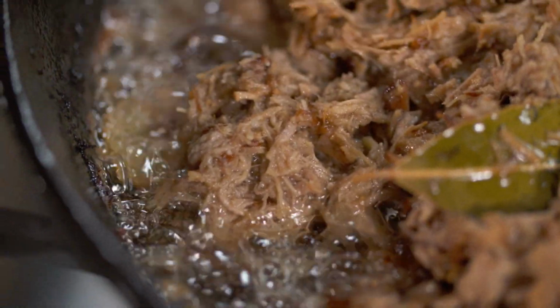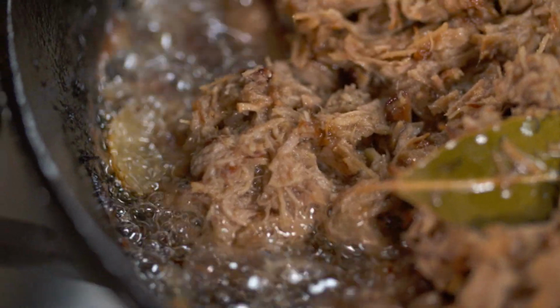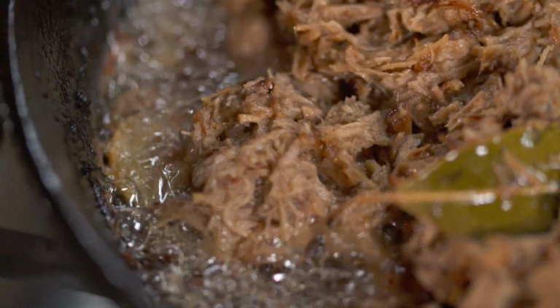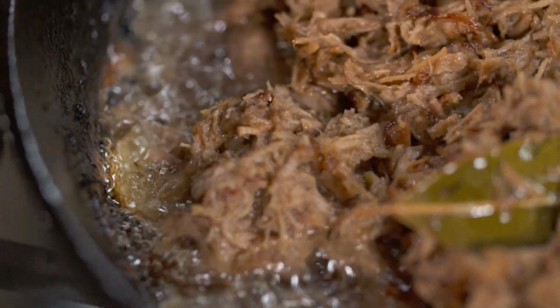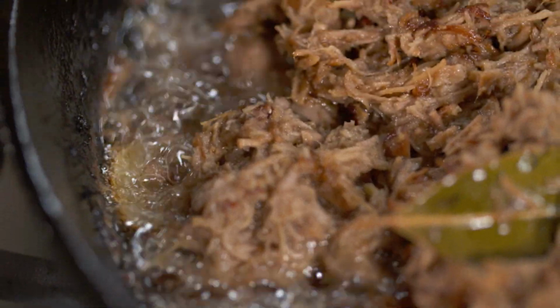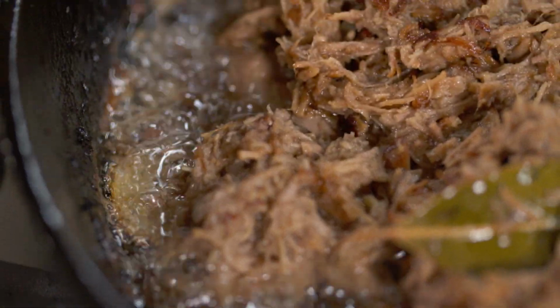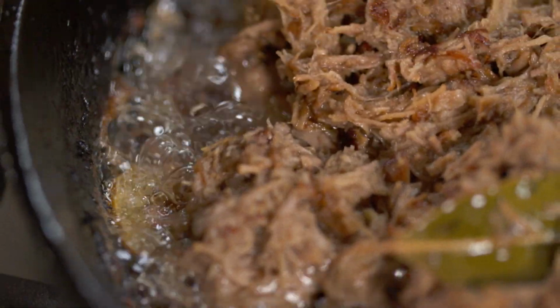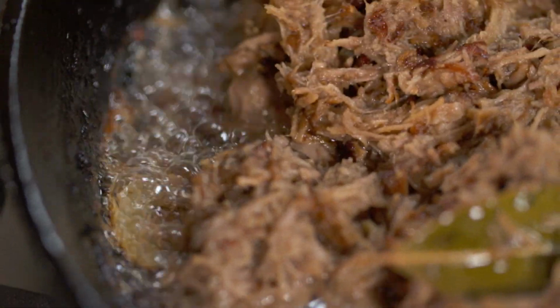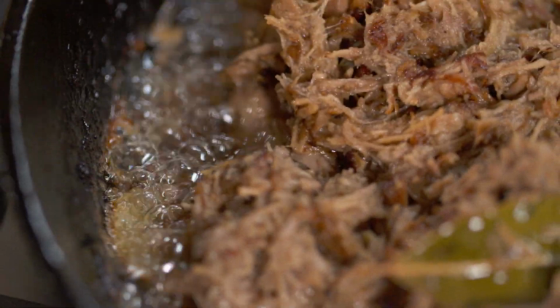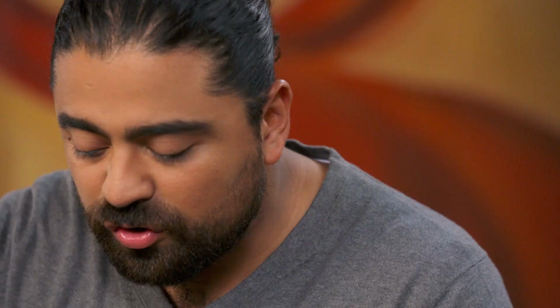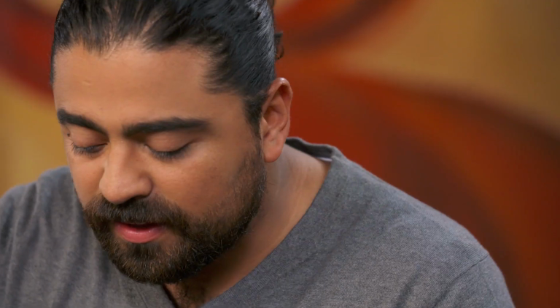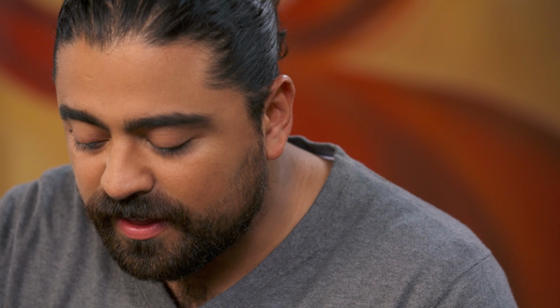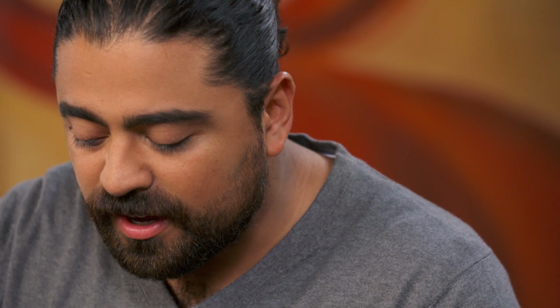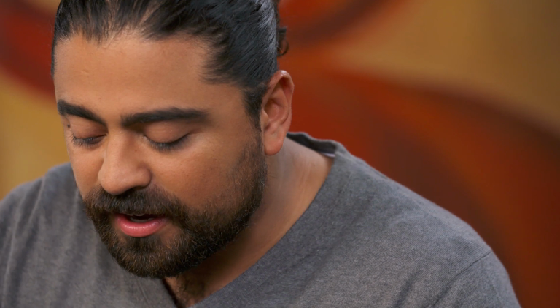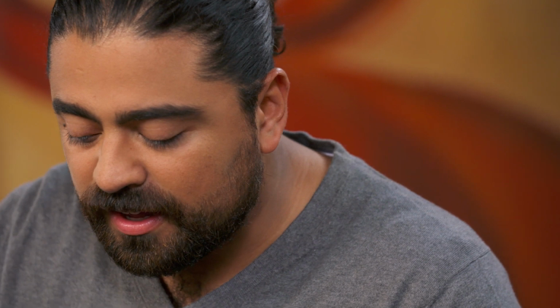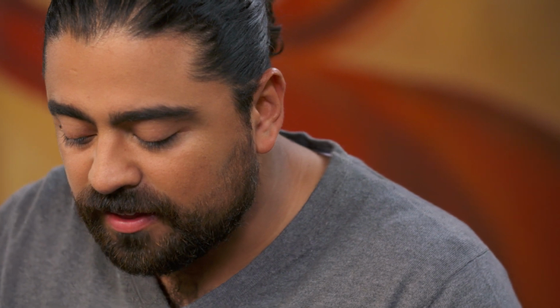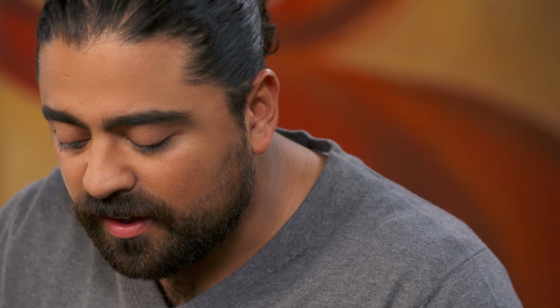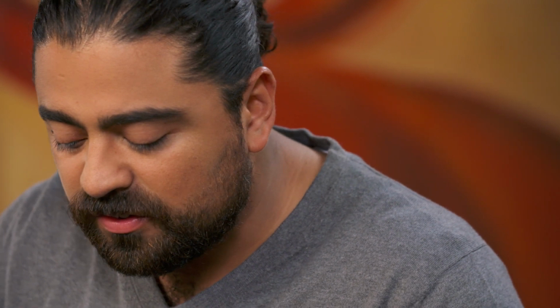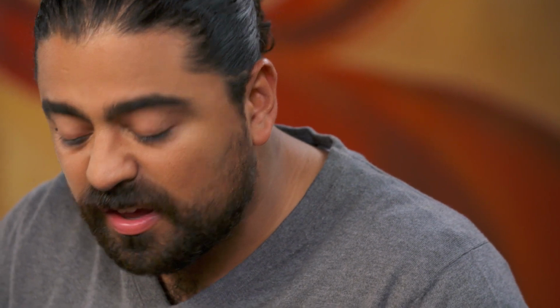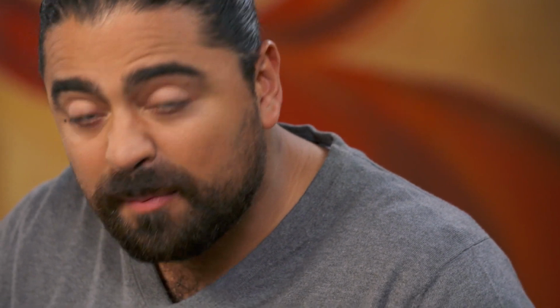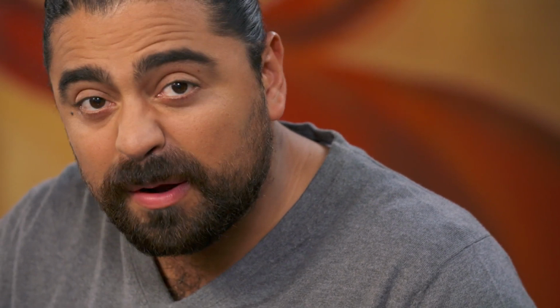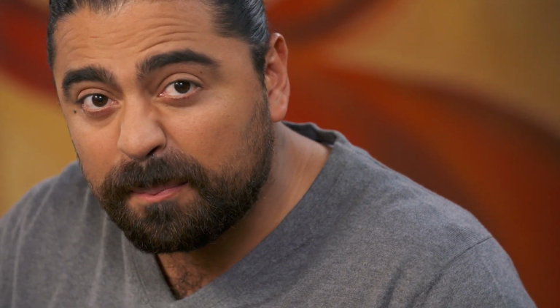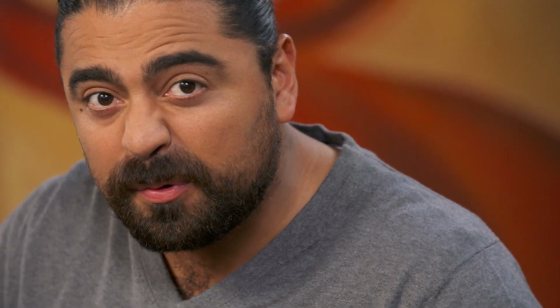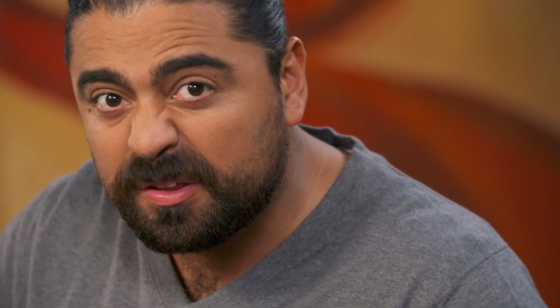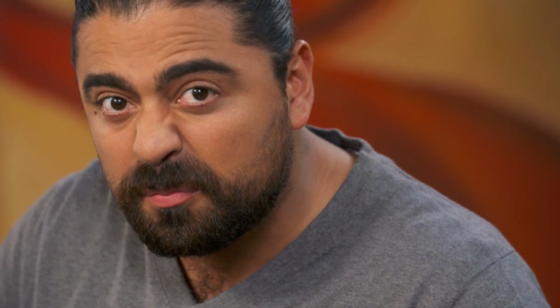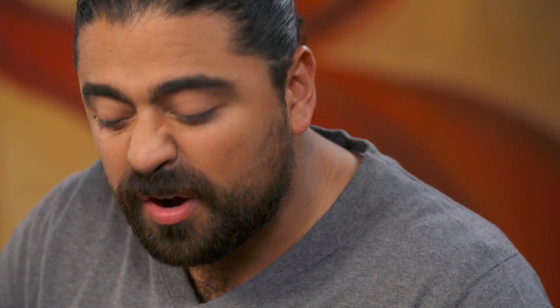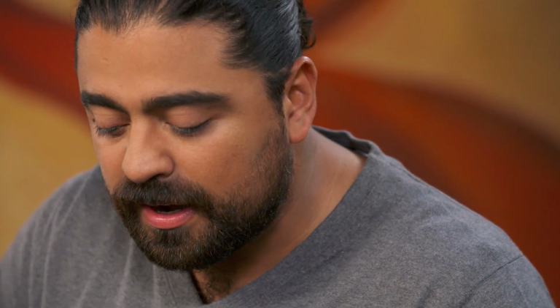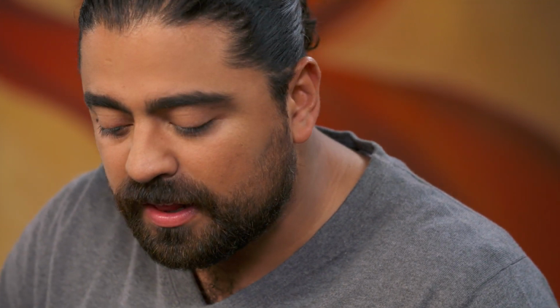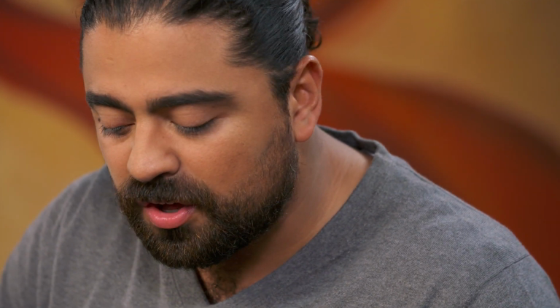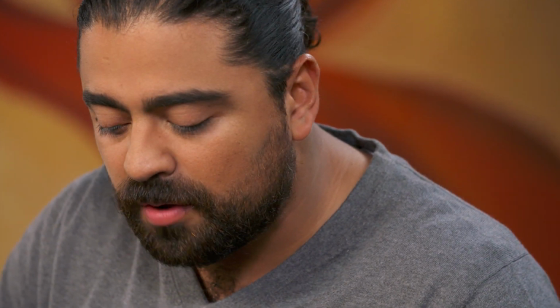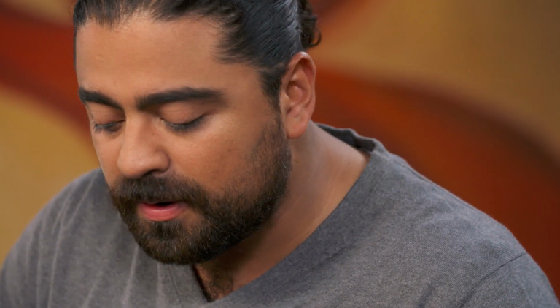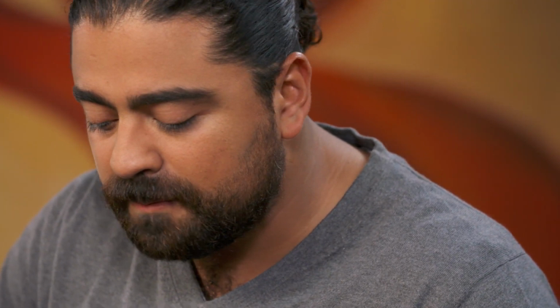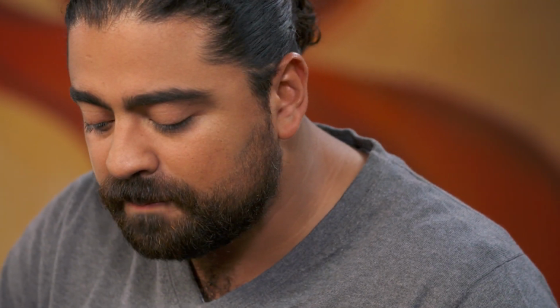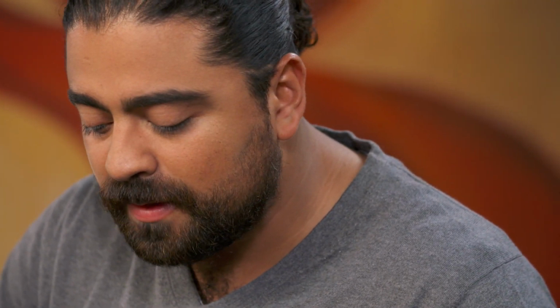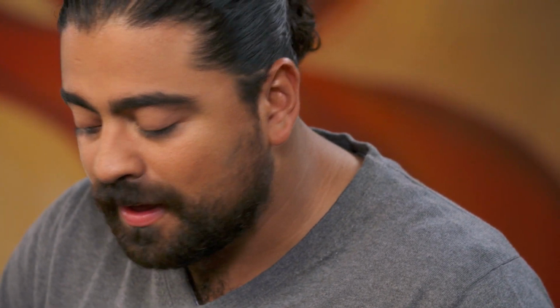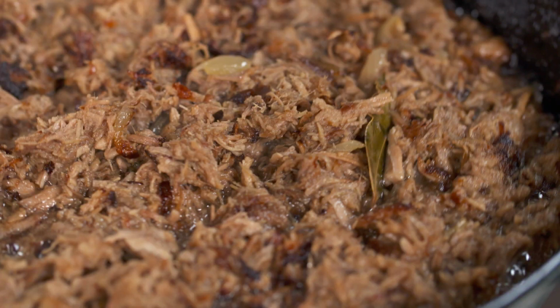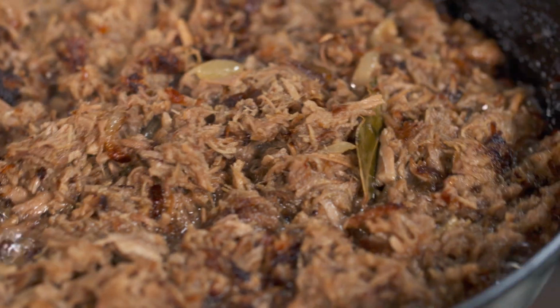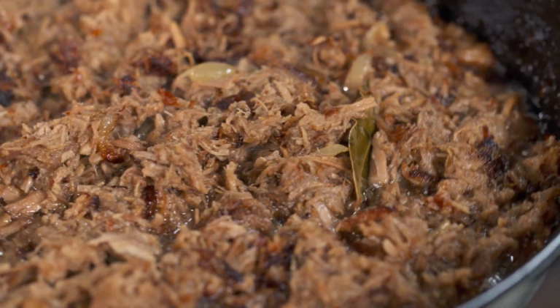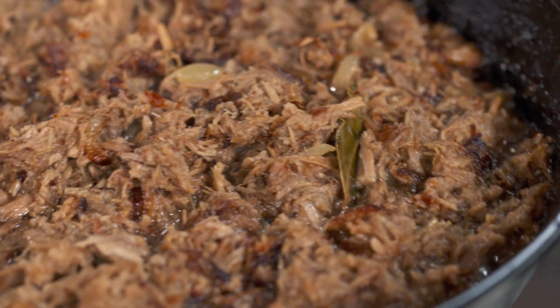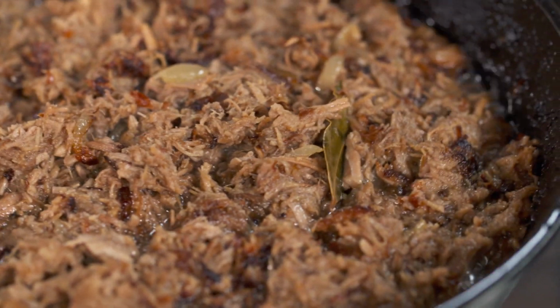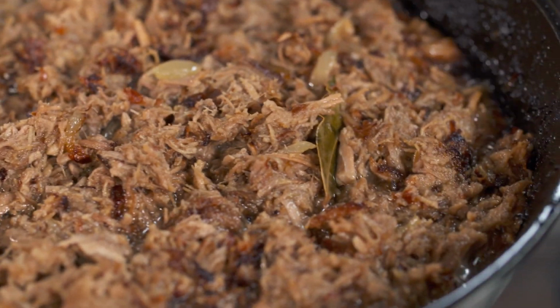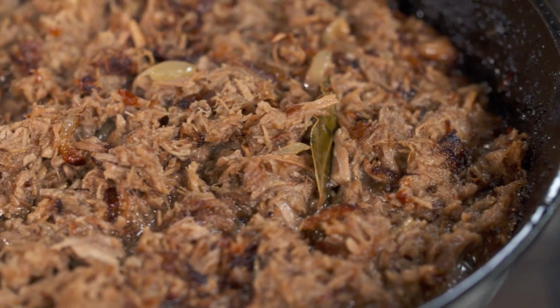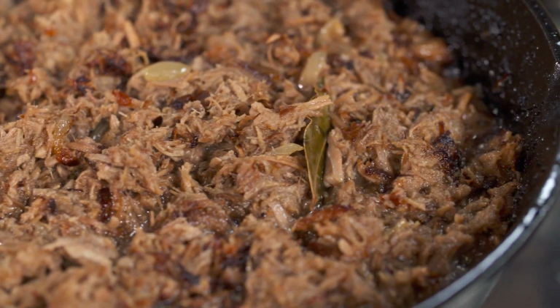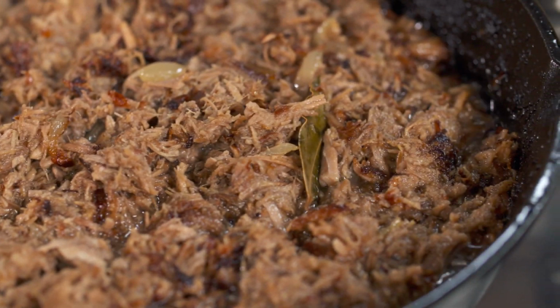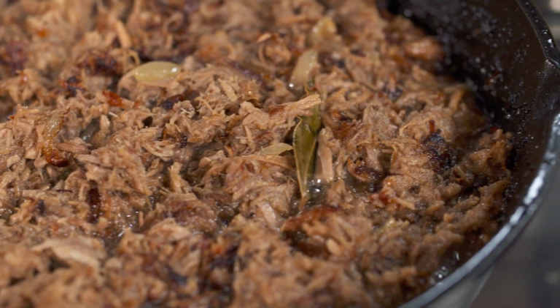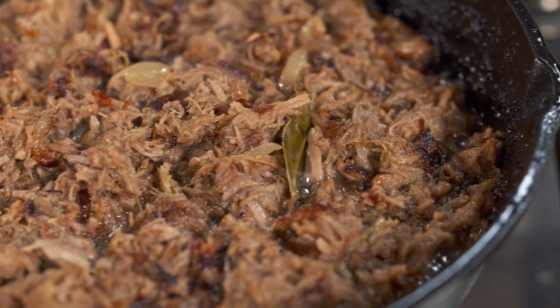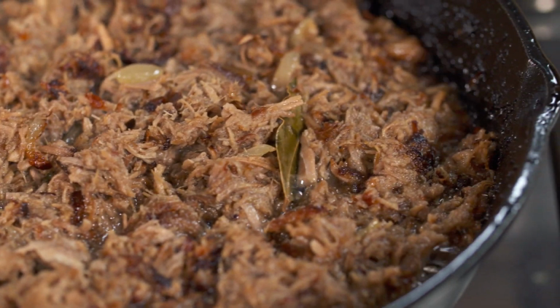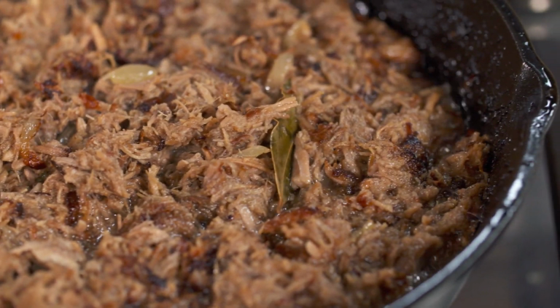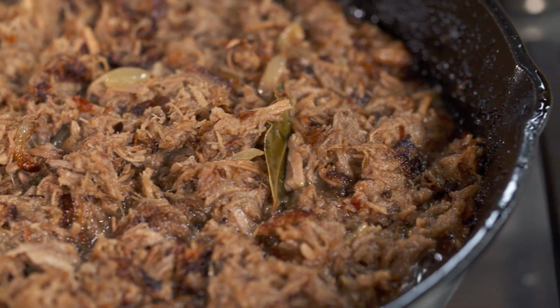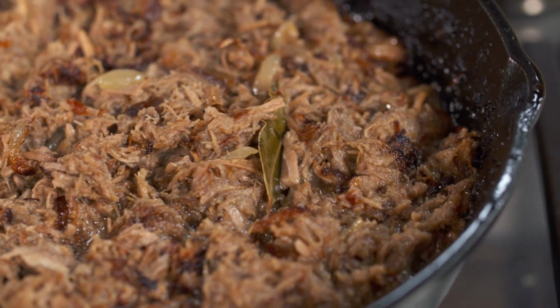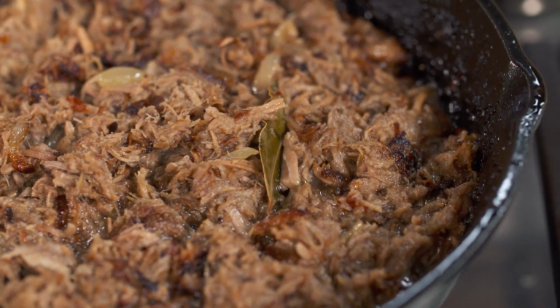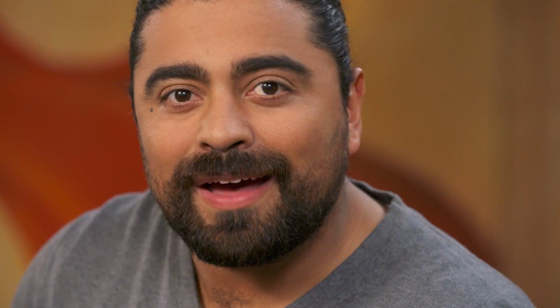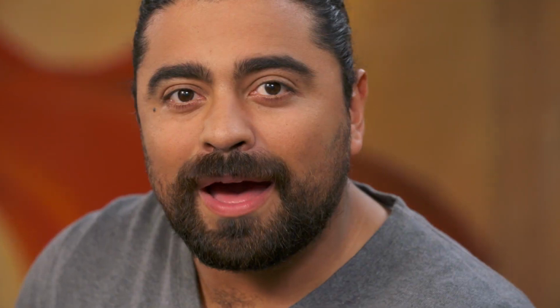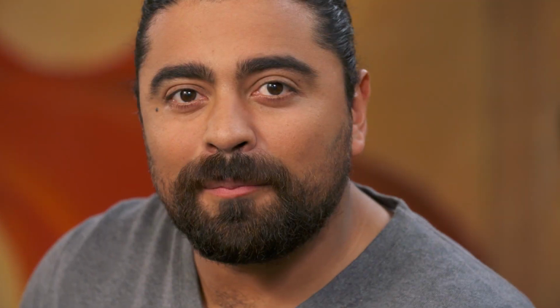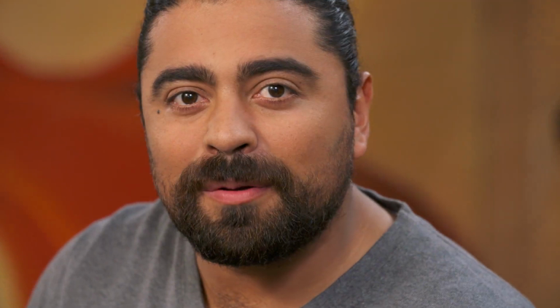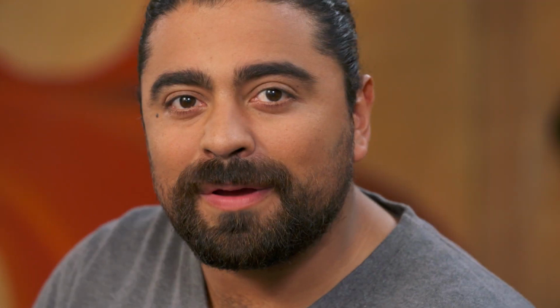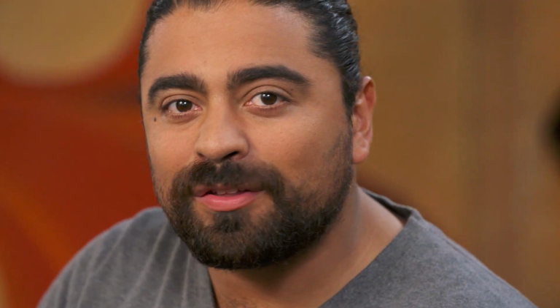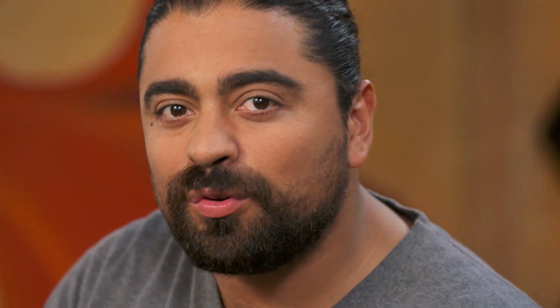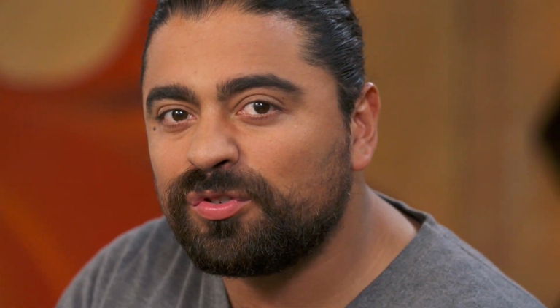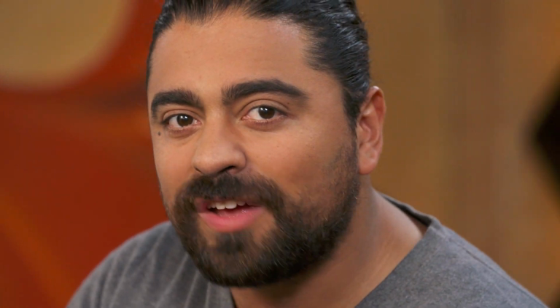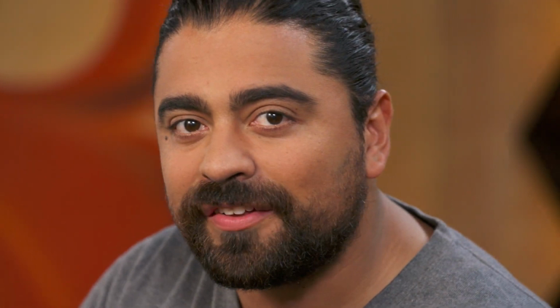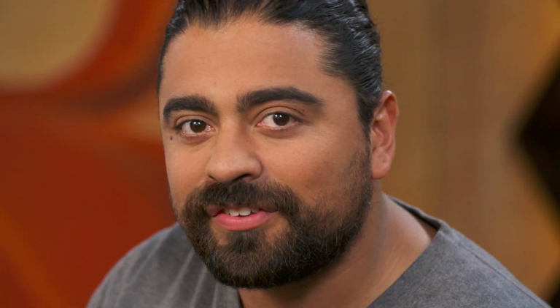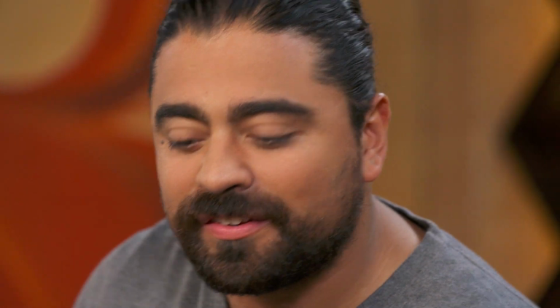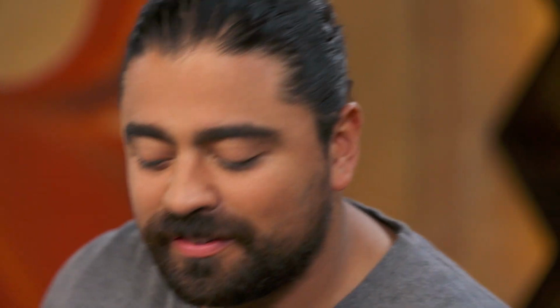And just to finish cooking the carnitas, I'm going to put them right in the oven. And while this is crisping up, I'm going to make two salsas.